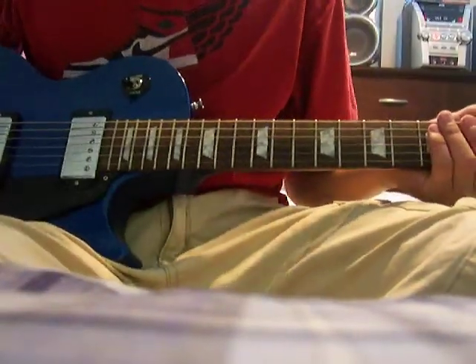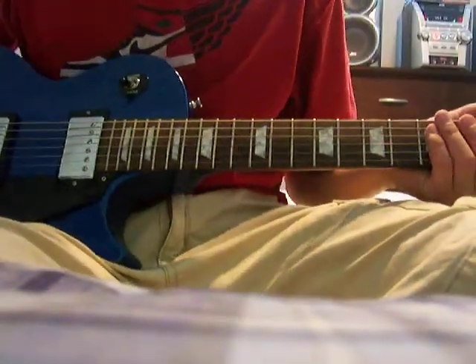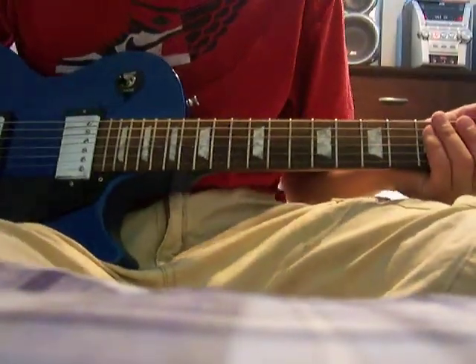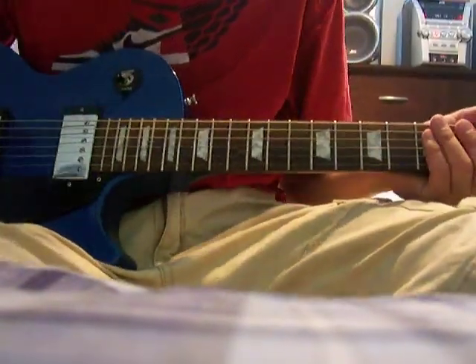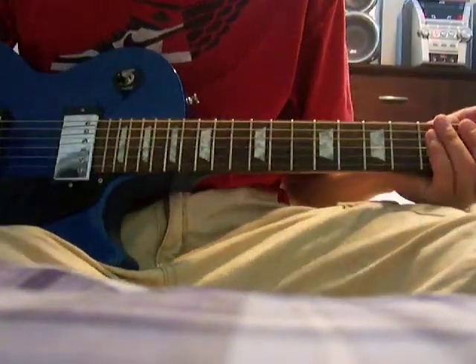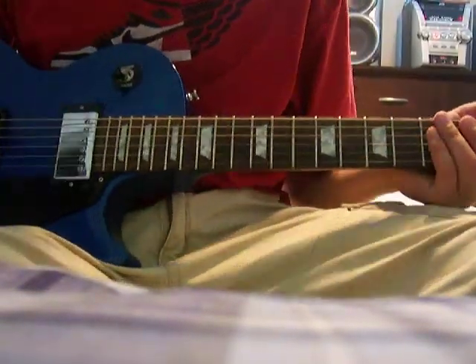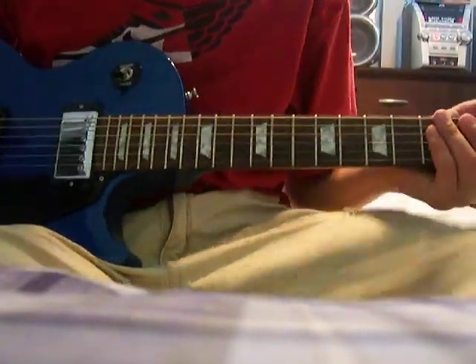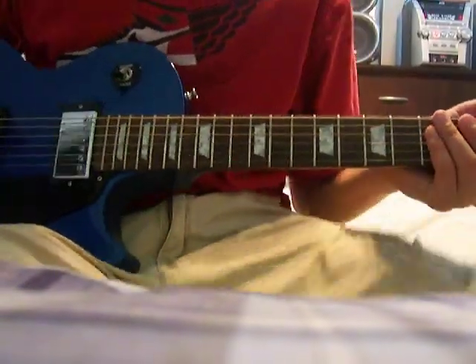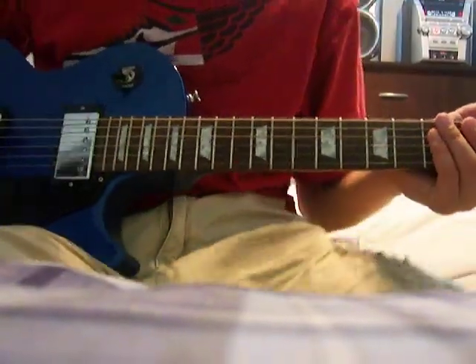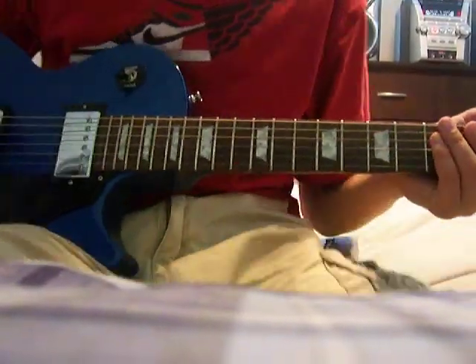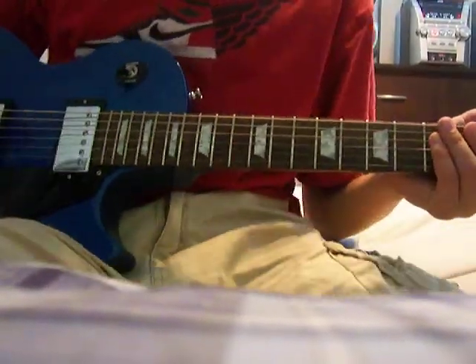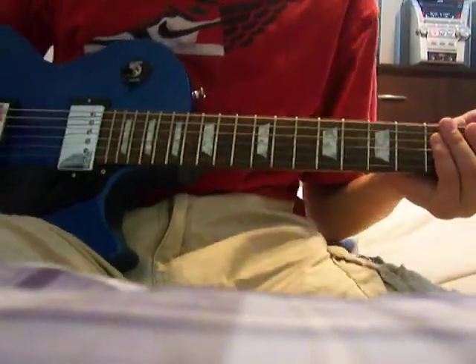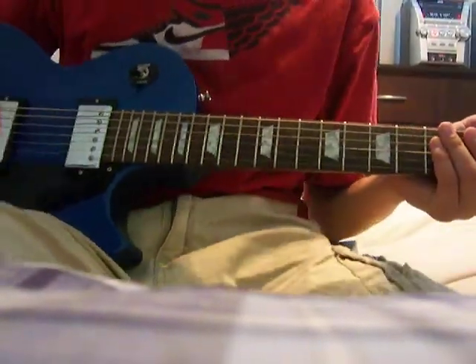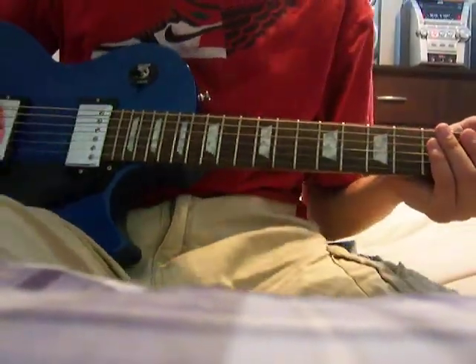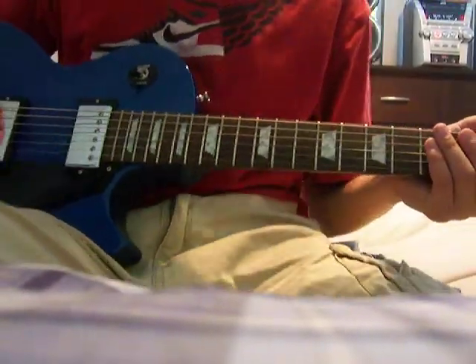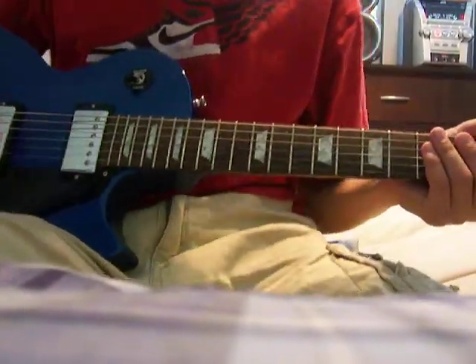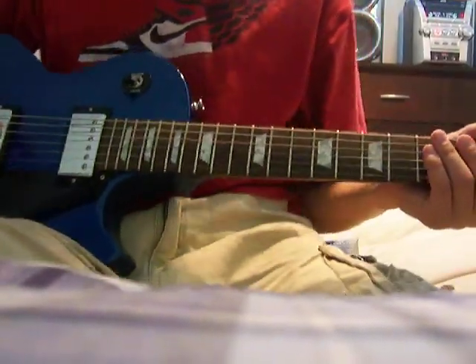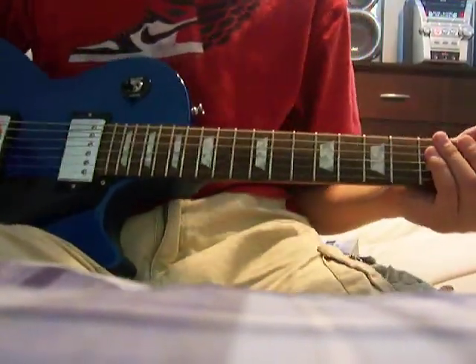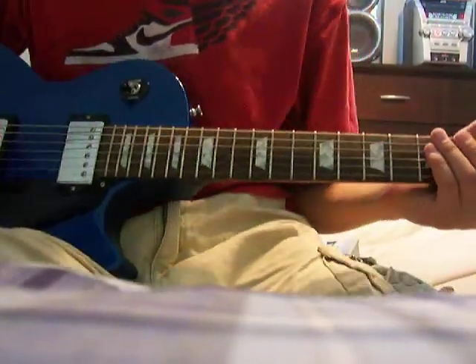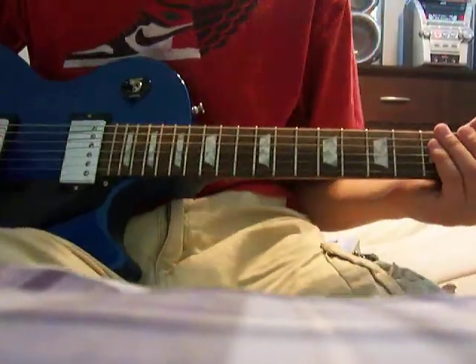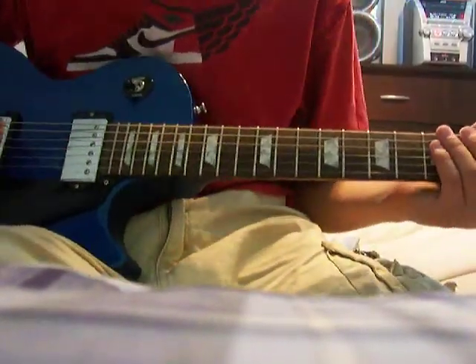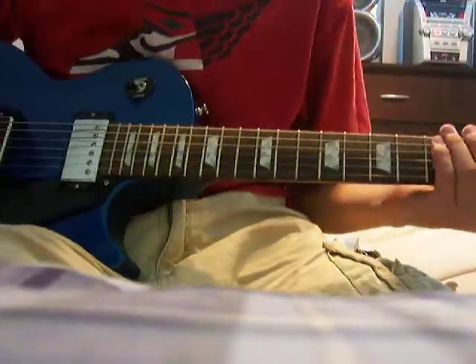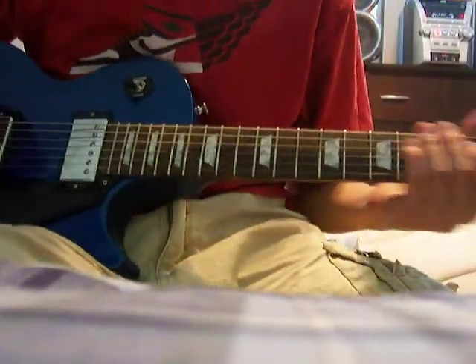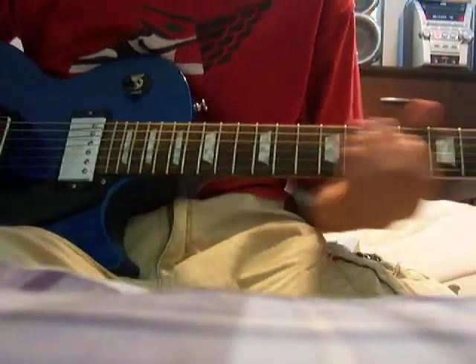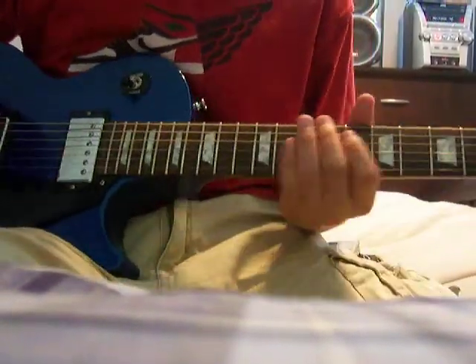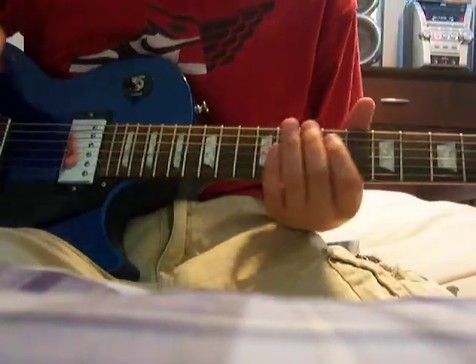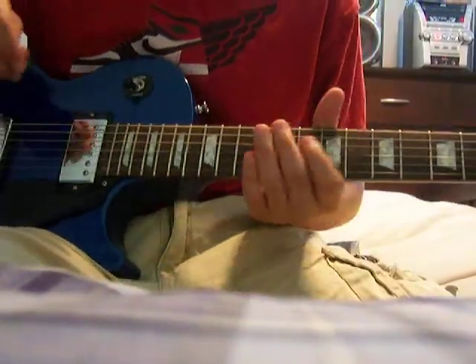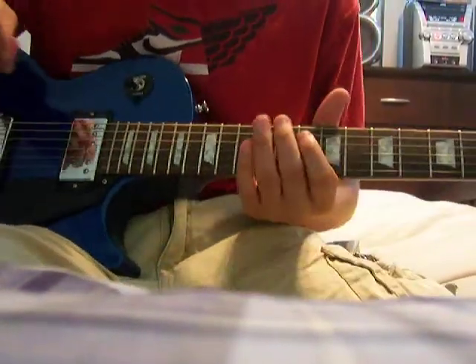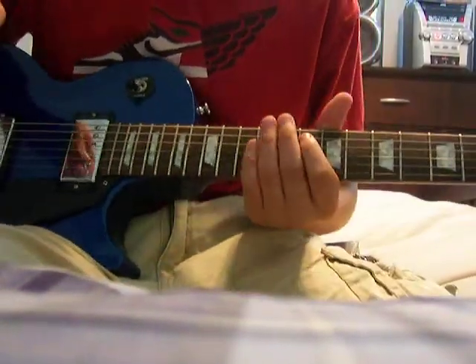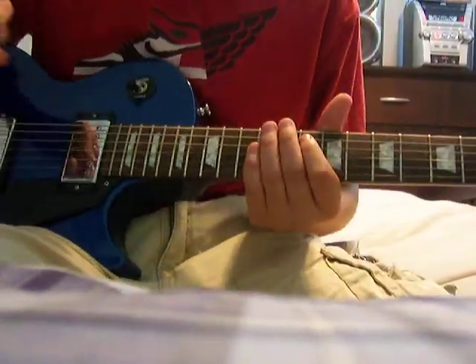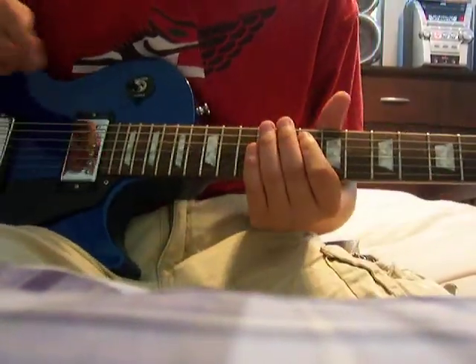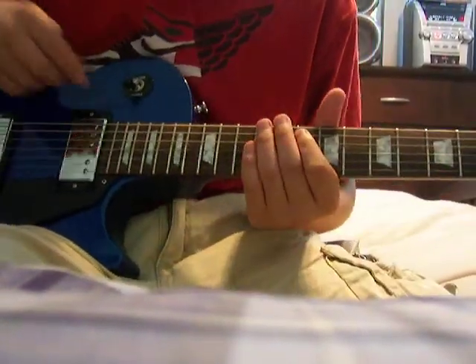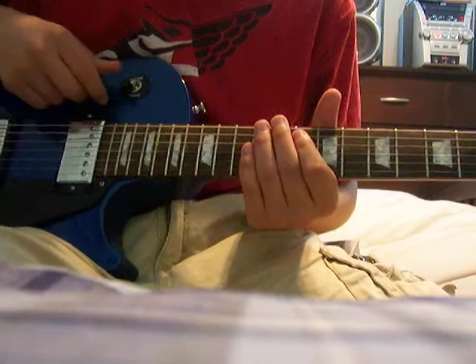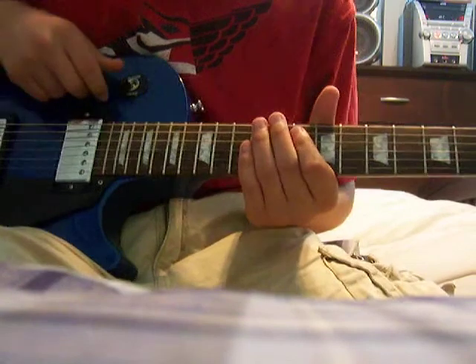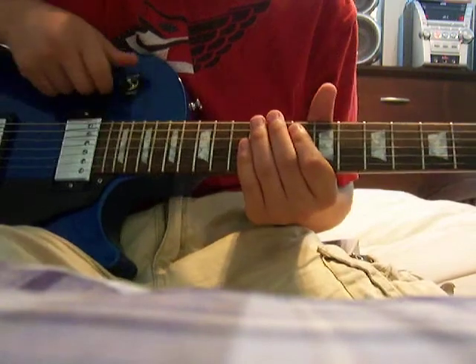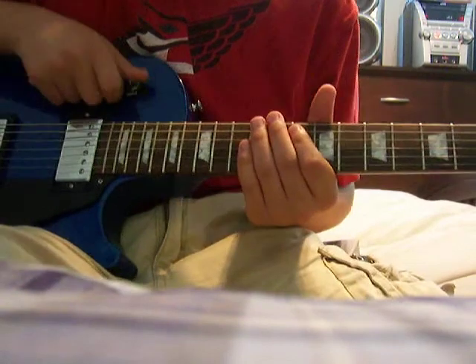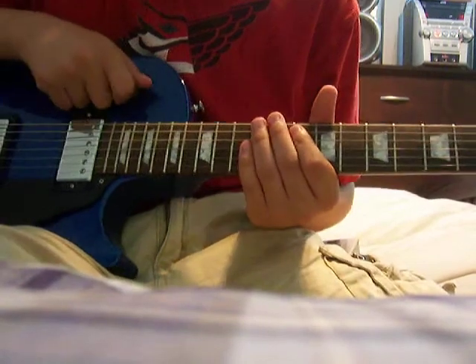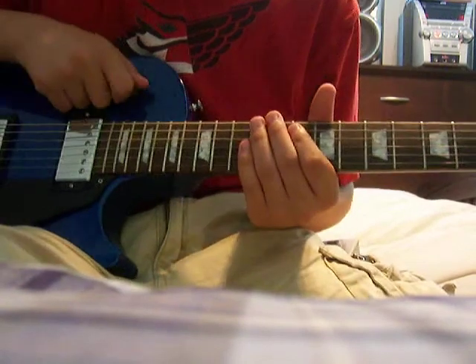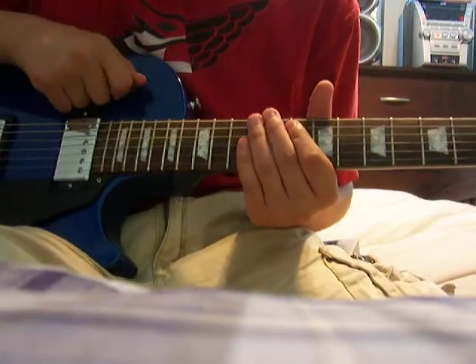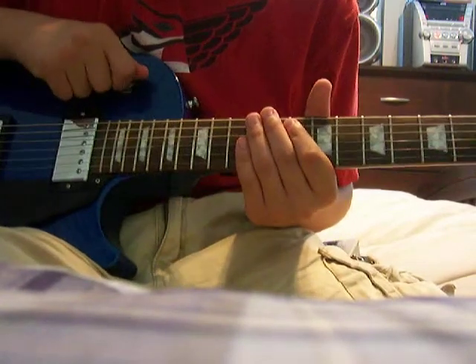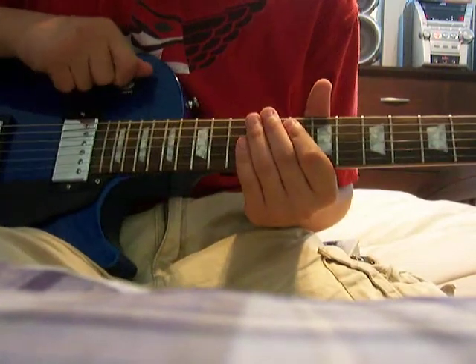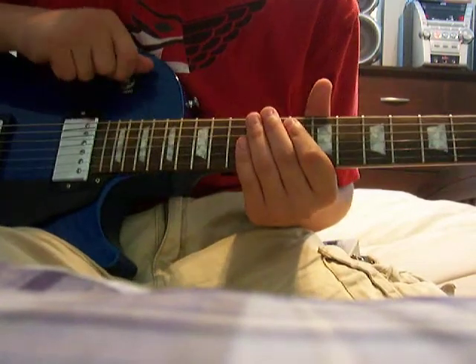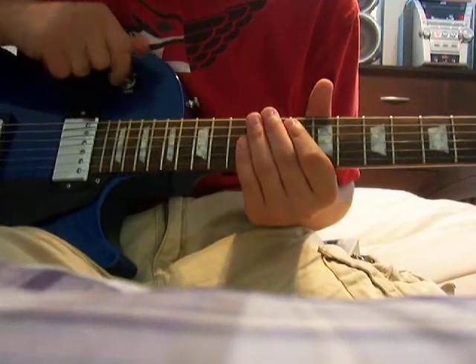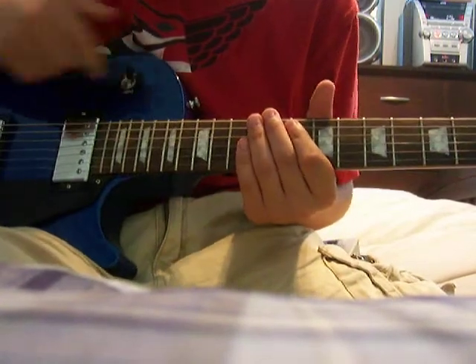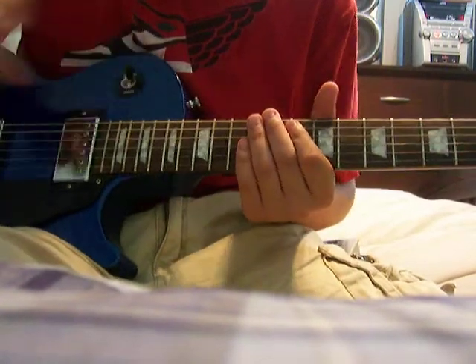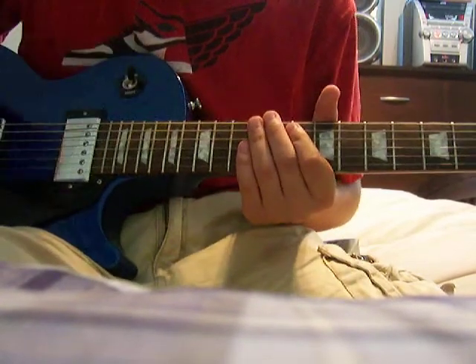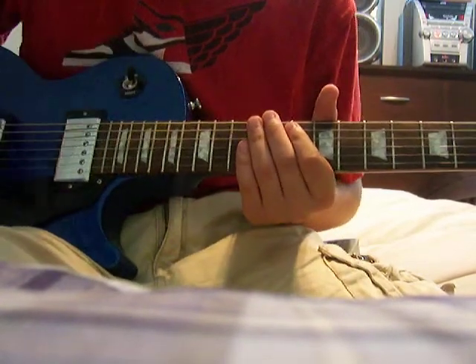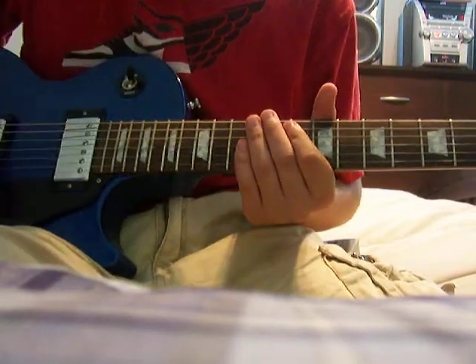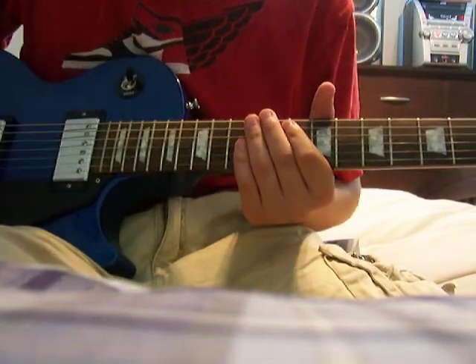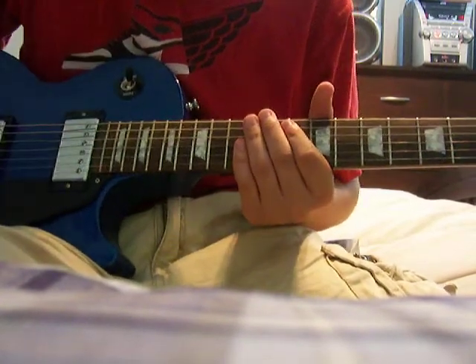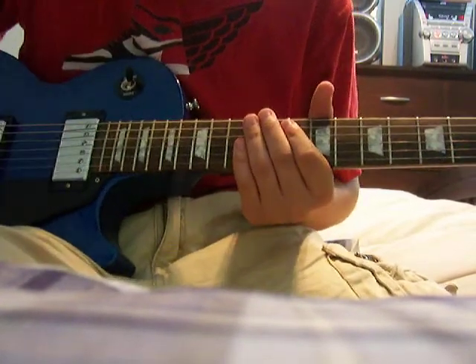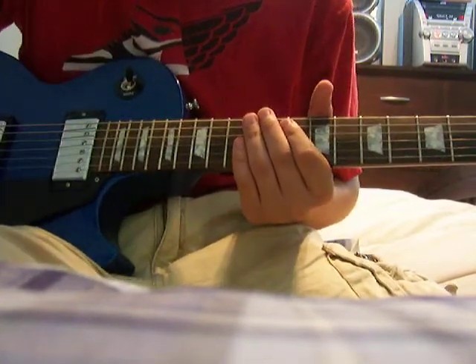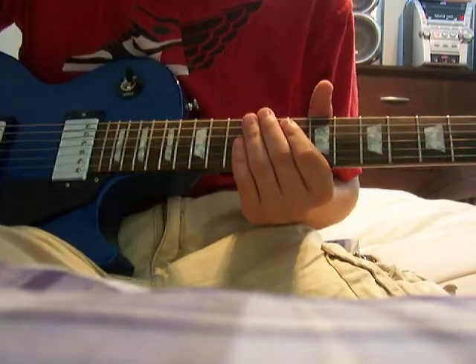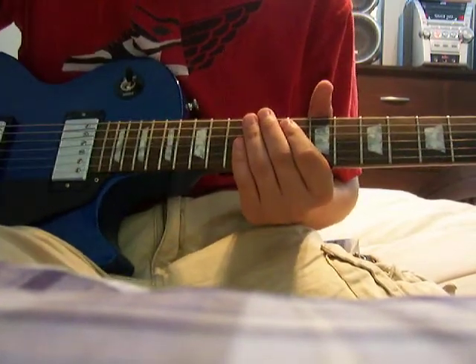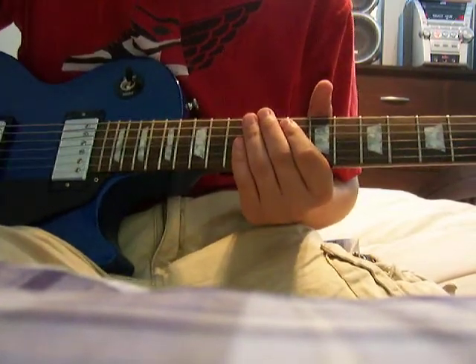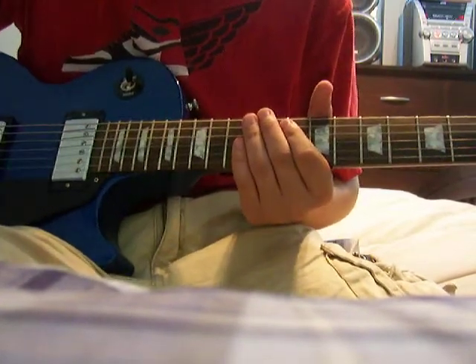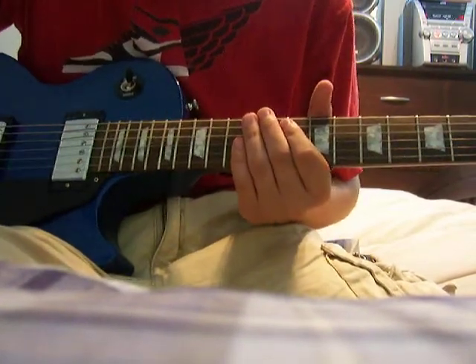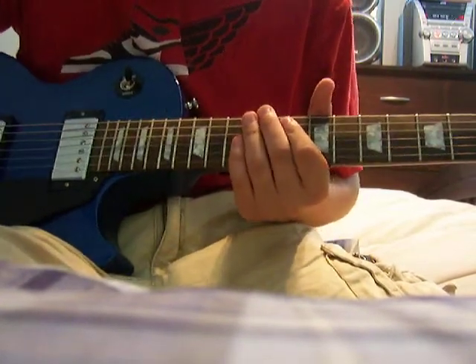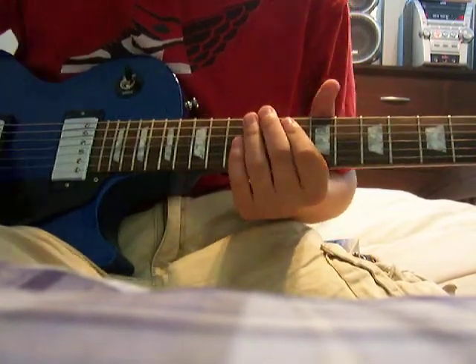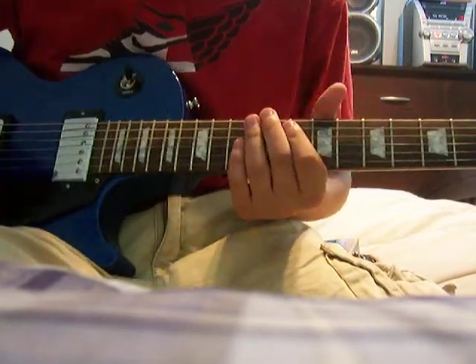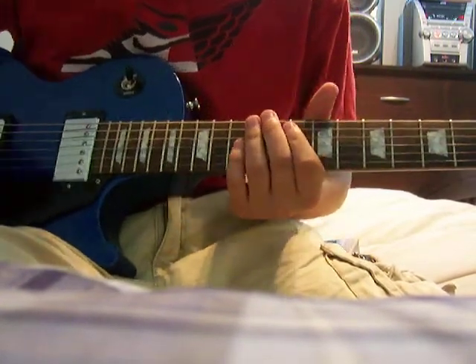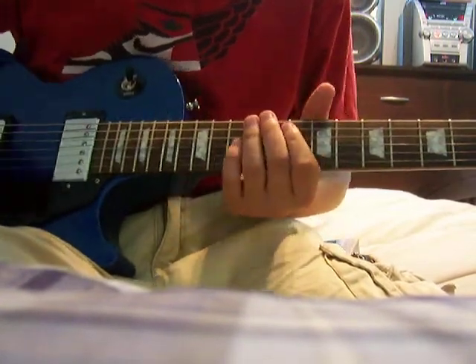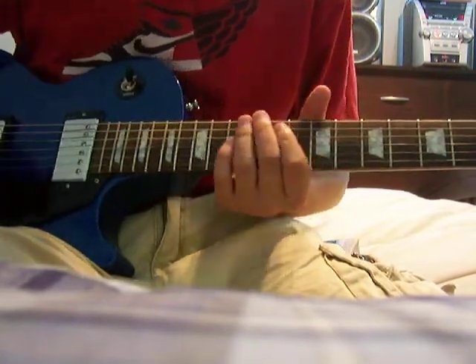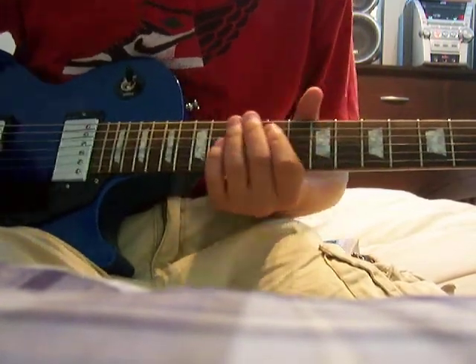I'm going to show you how to play the Sweet Child O' Mine intro, and I'm going to play it before I teach you. Here it is.